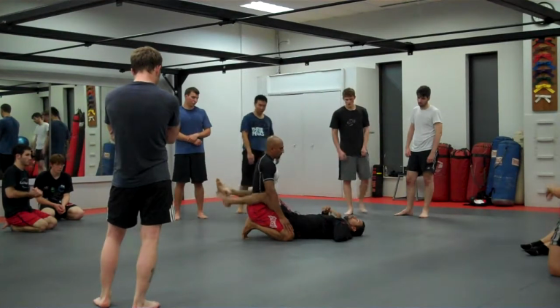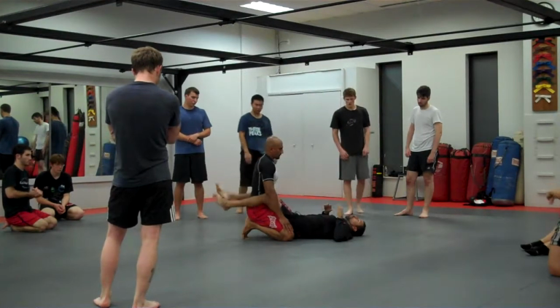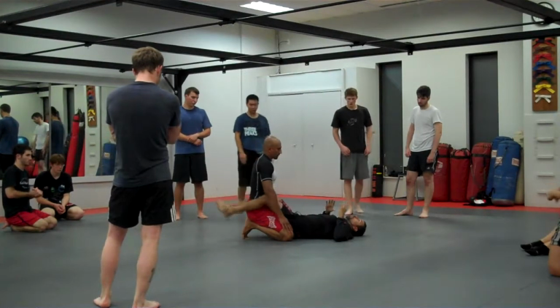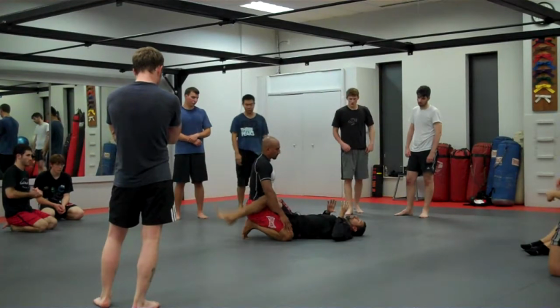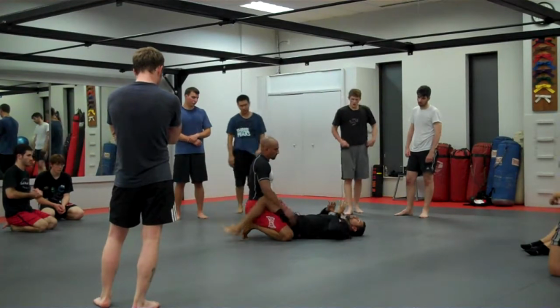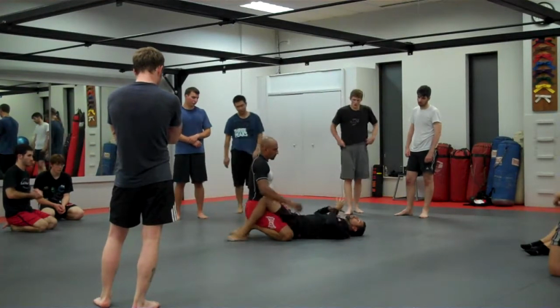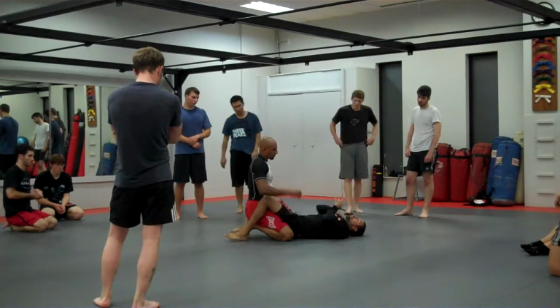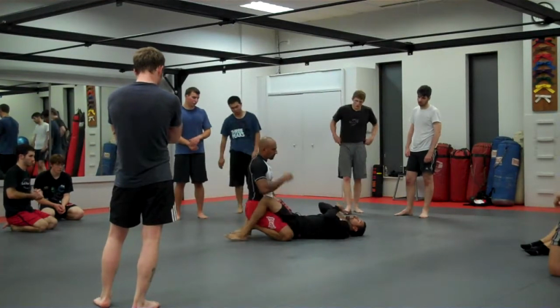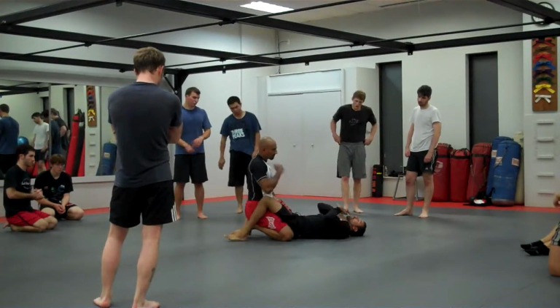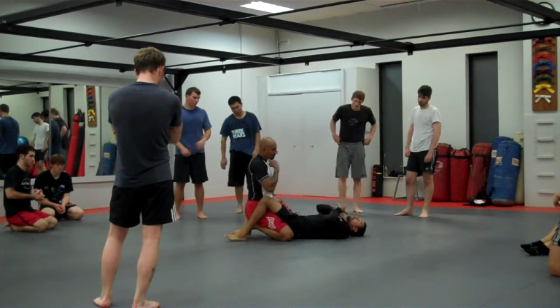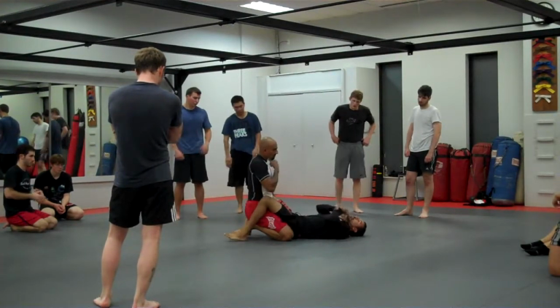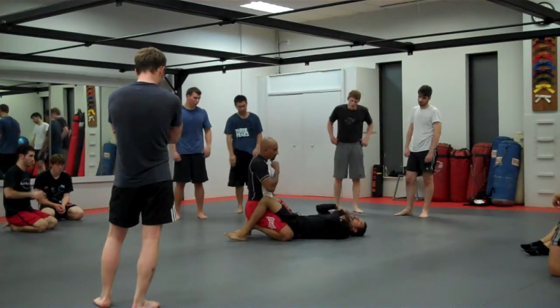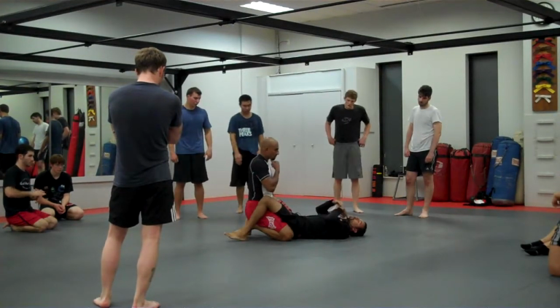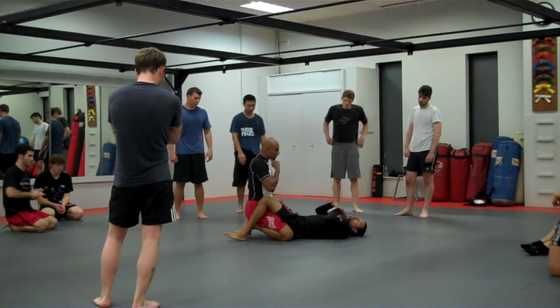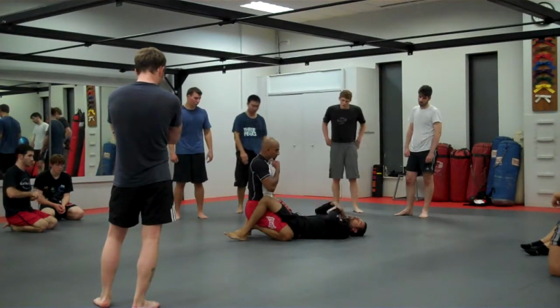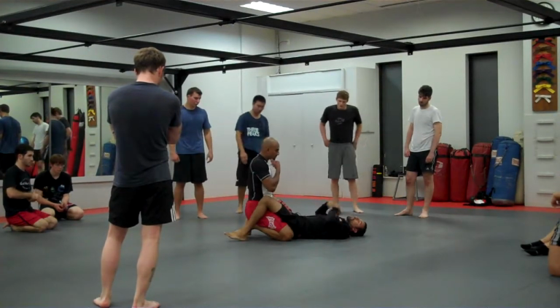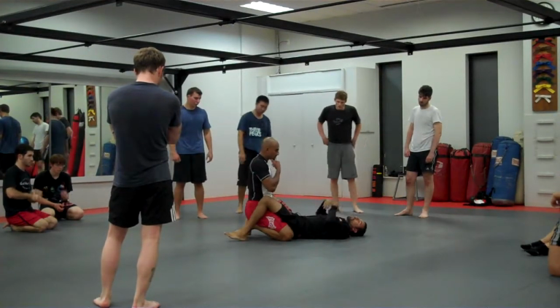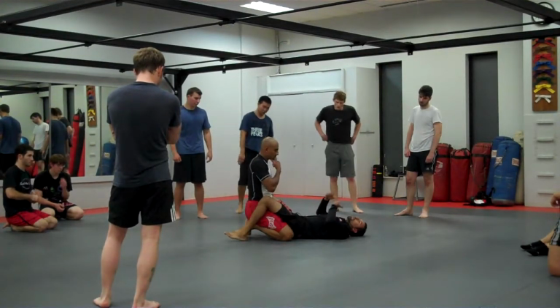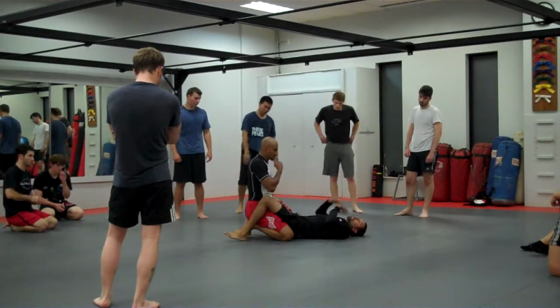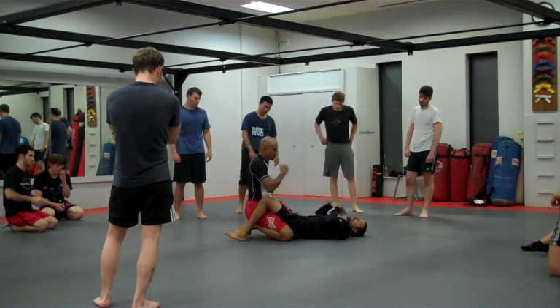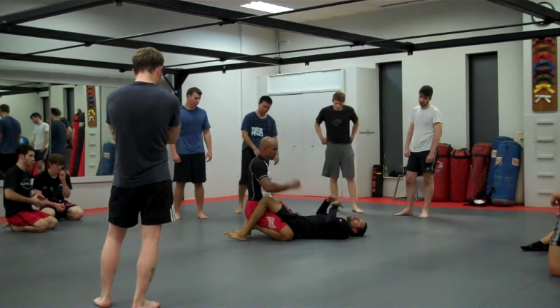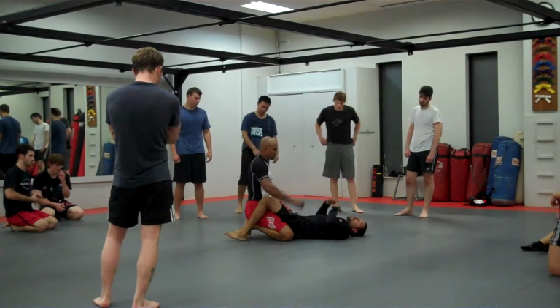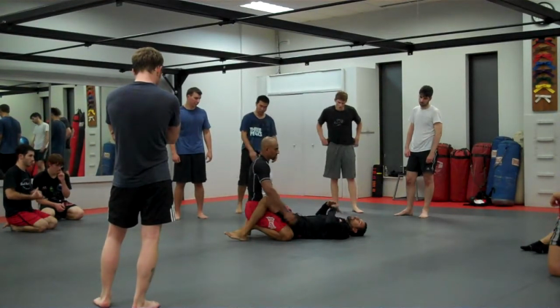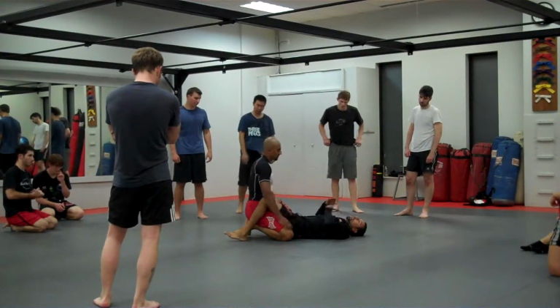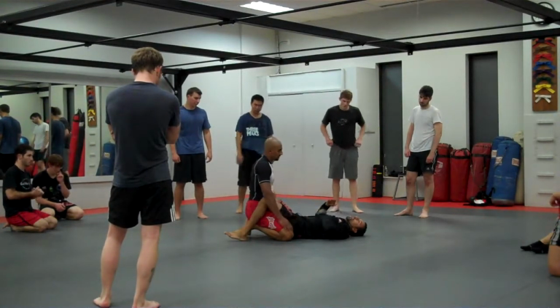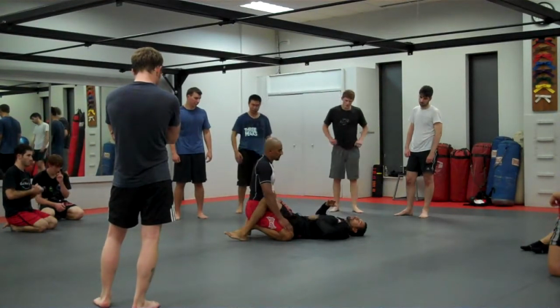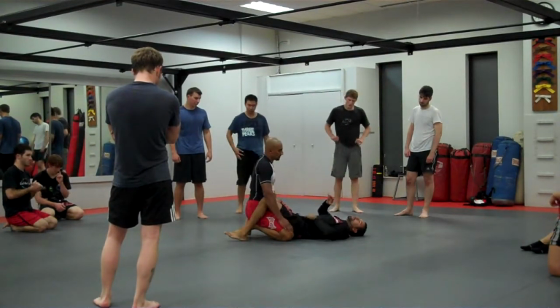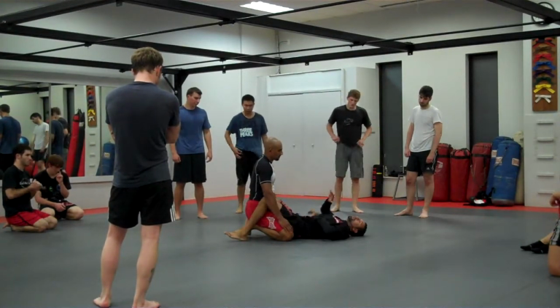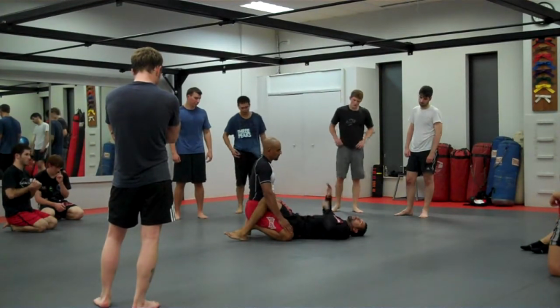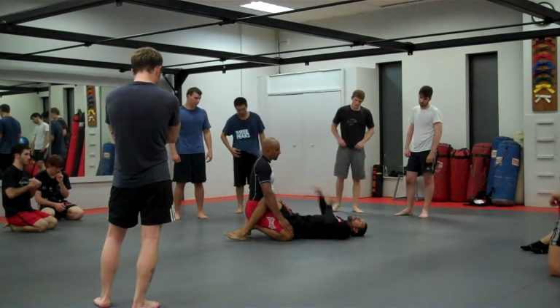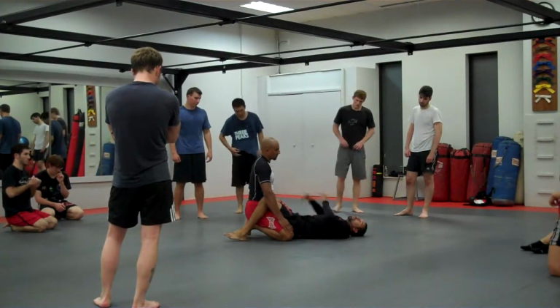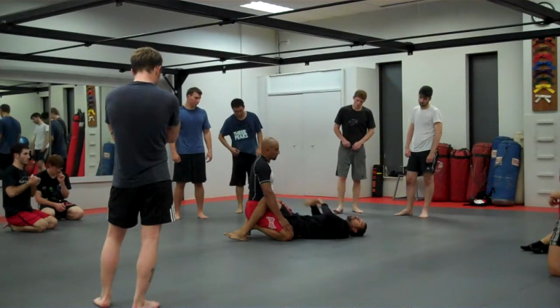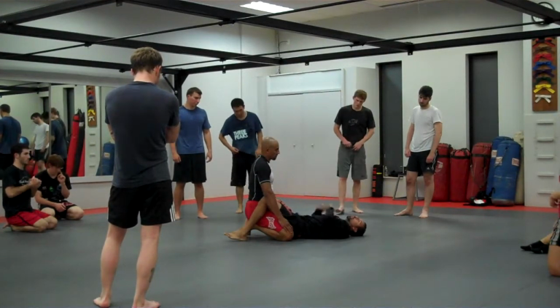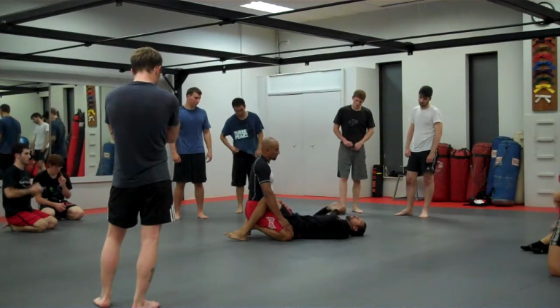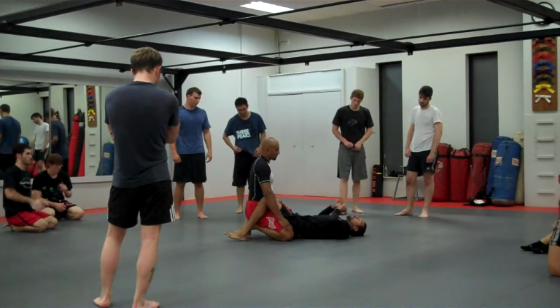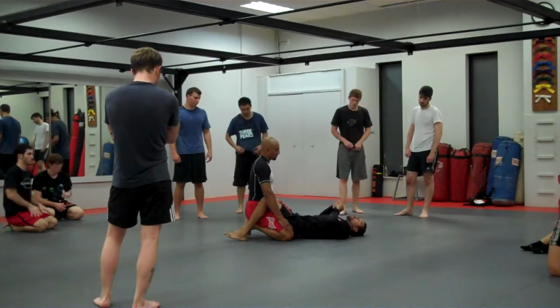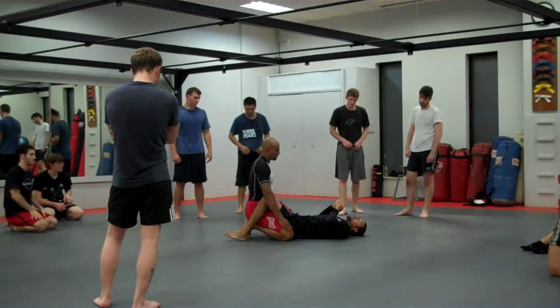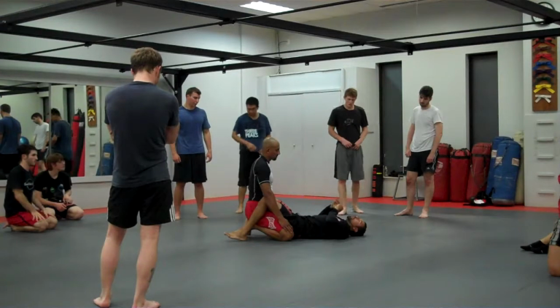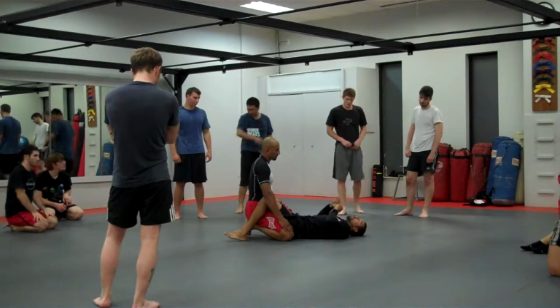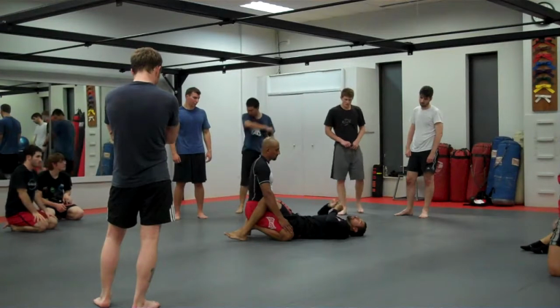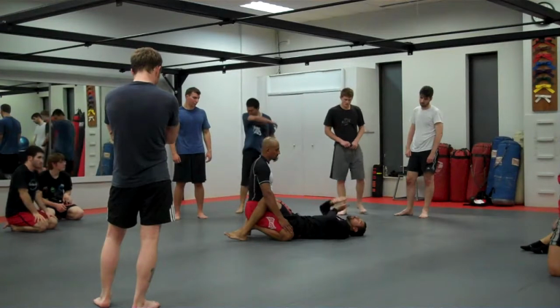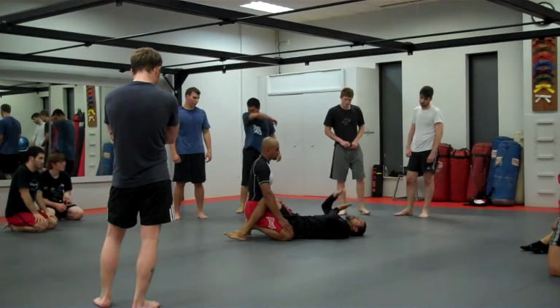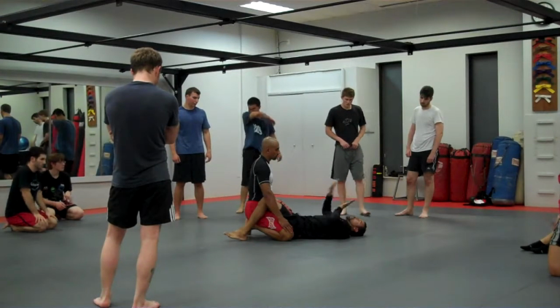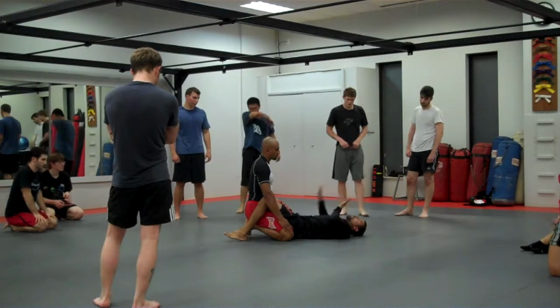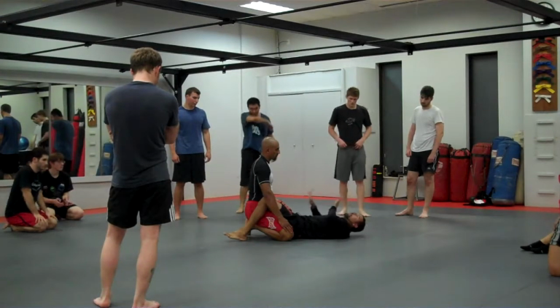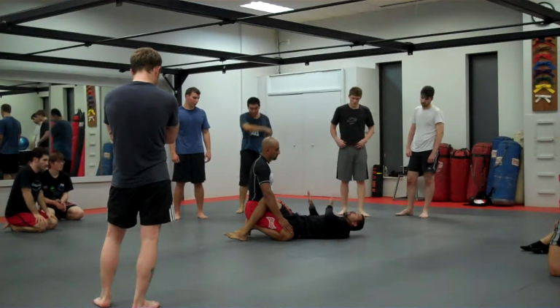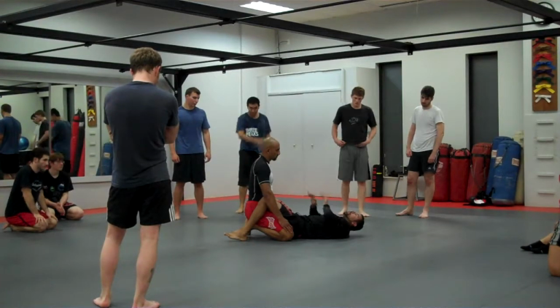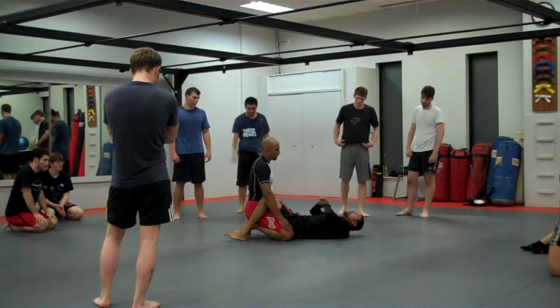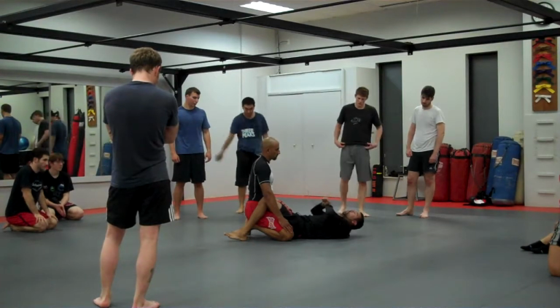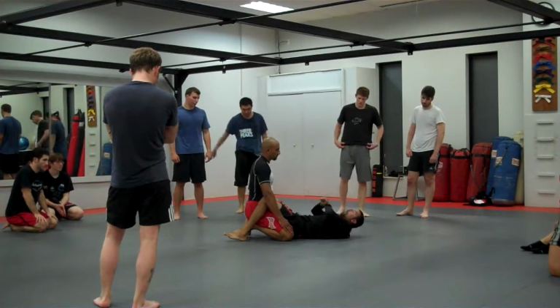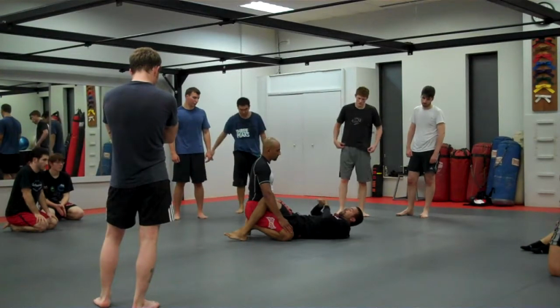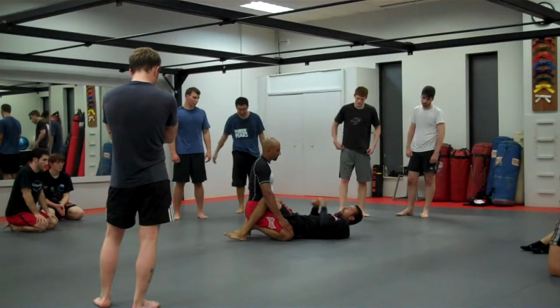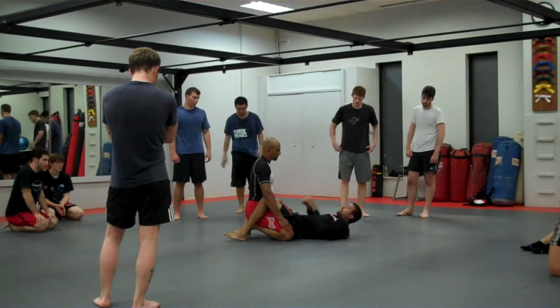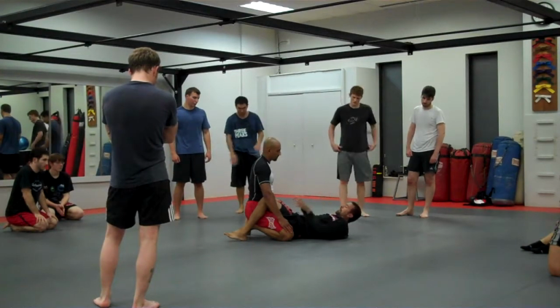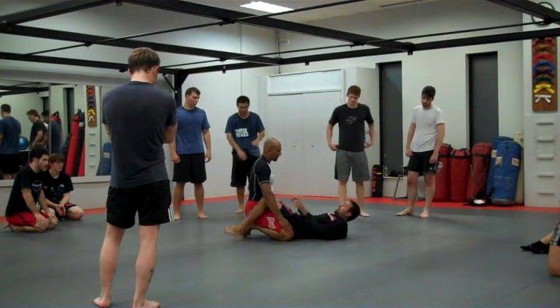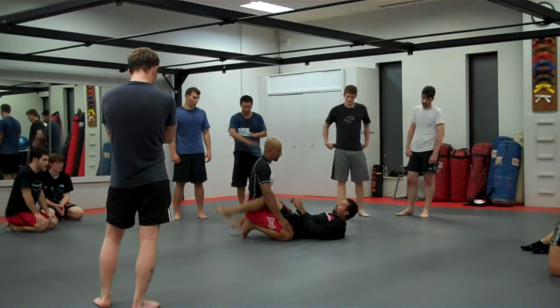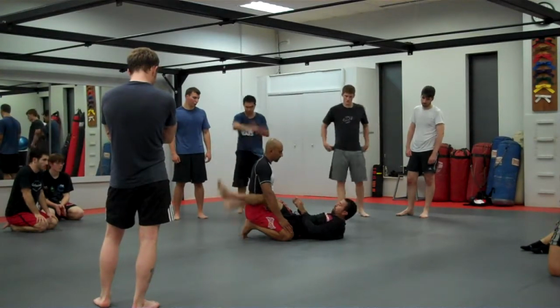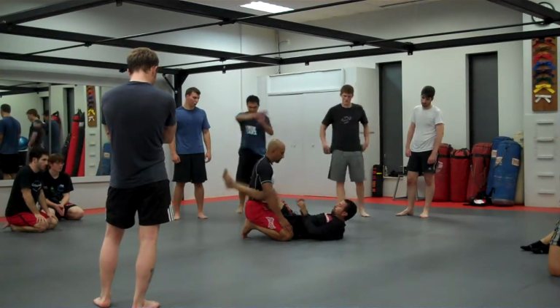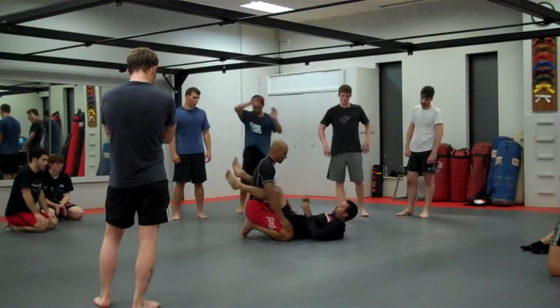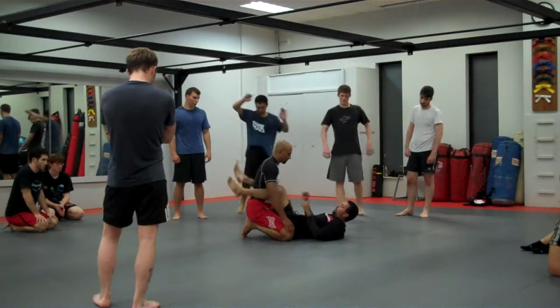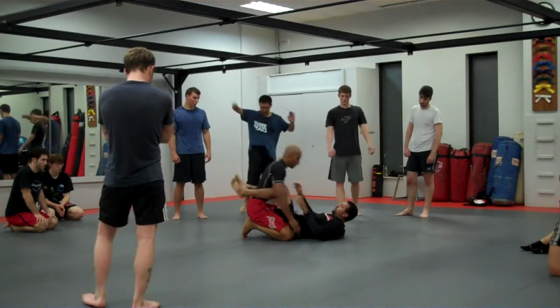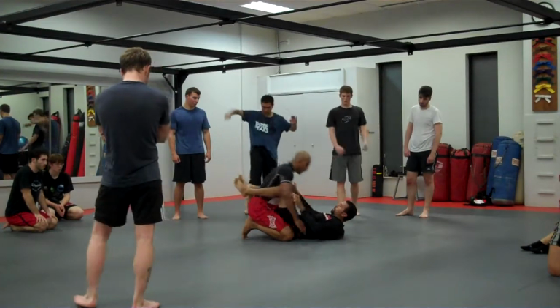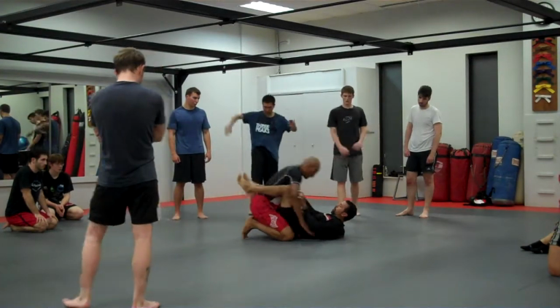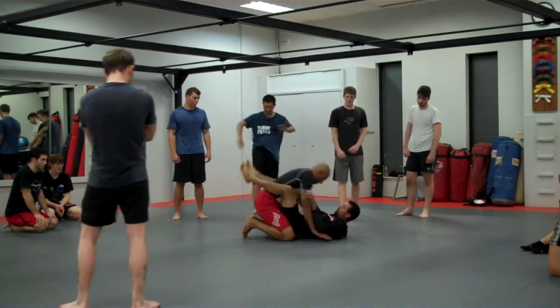Once you have the choke correct and you've done it a few times, you don't have to make your partner tap. Just practice getting into the right position.